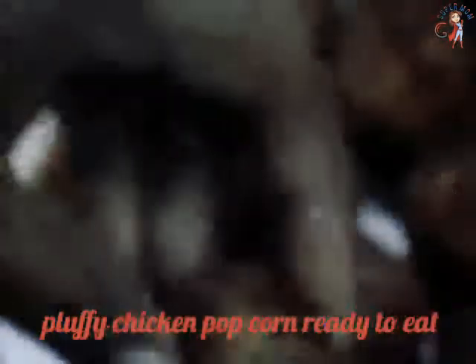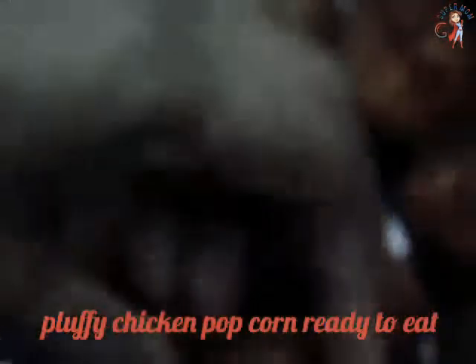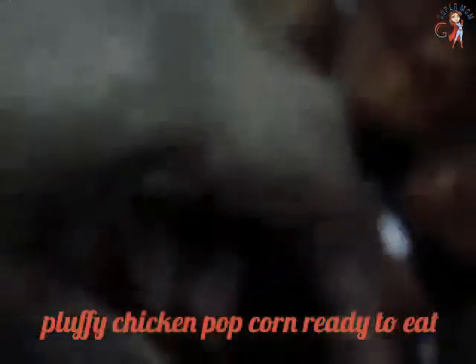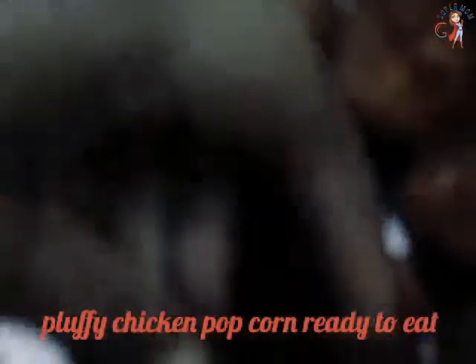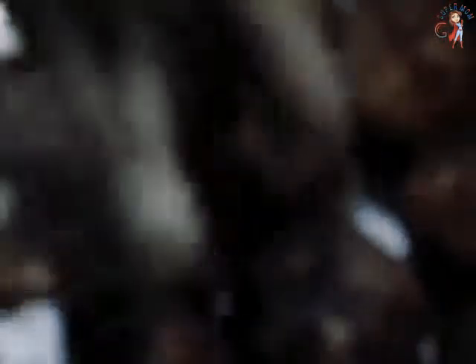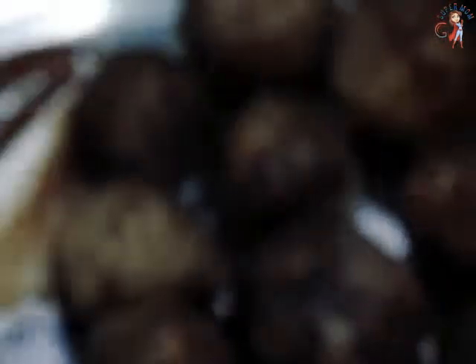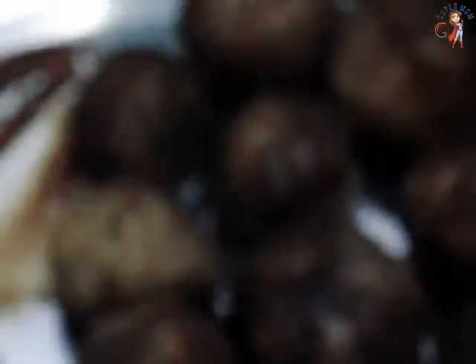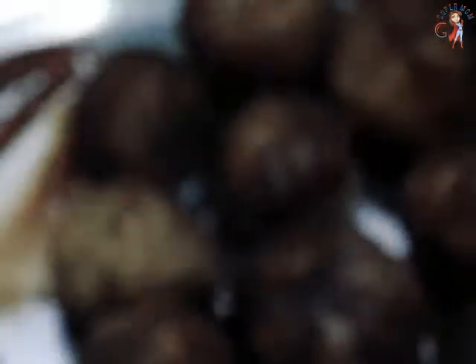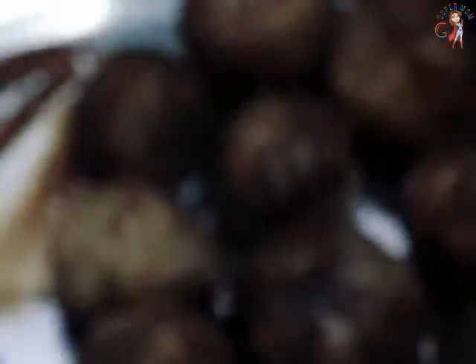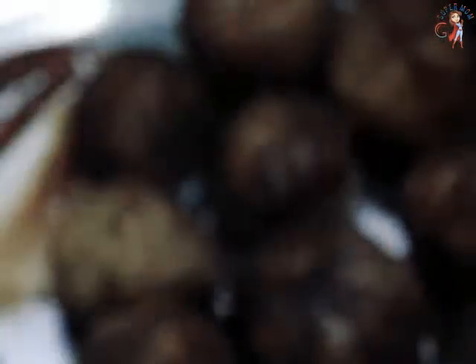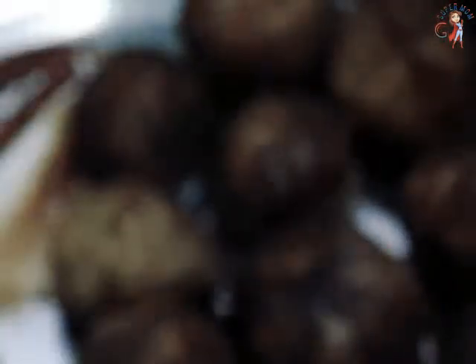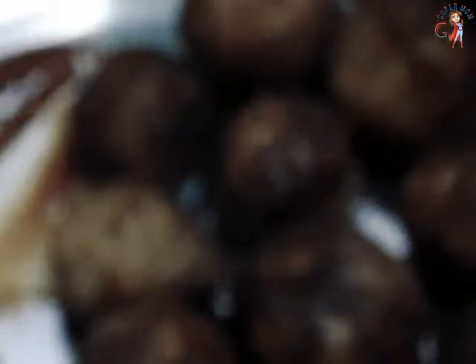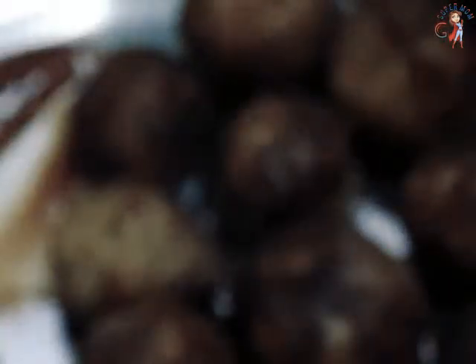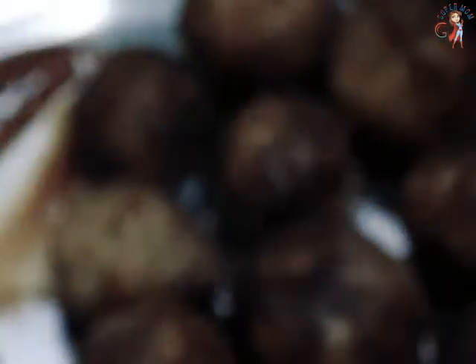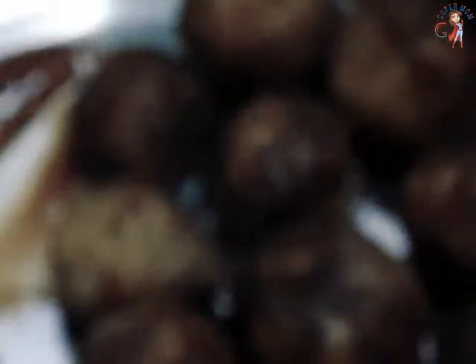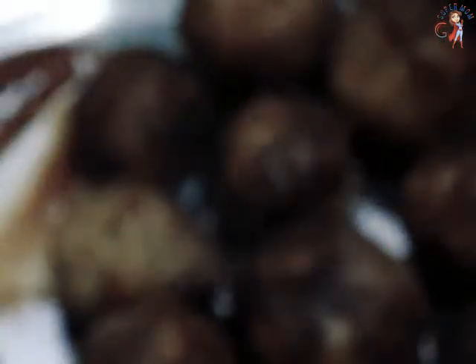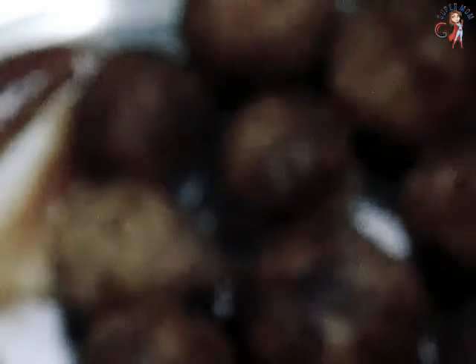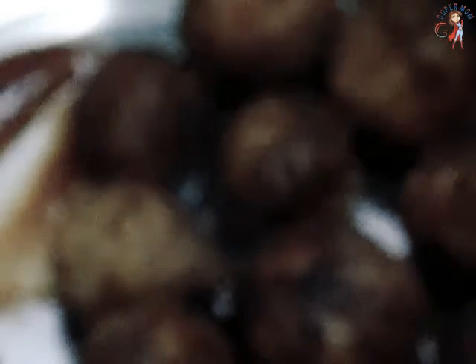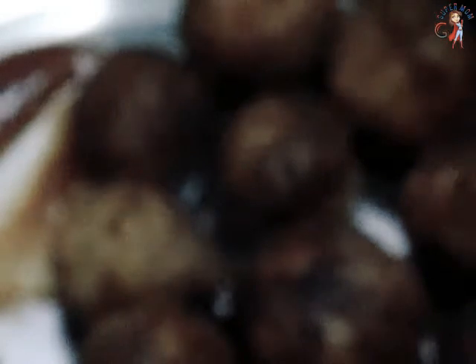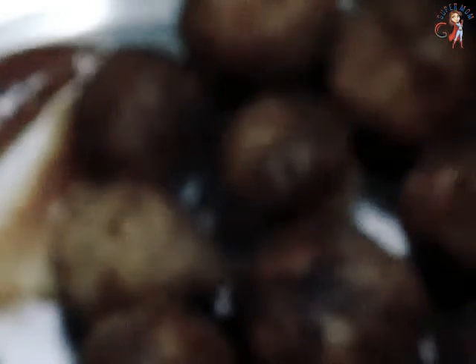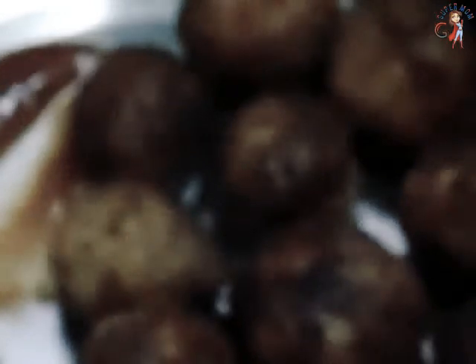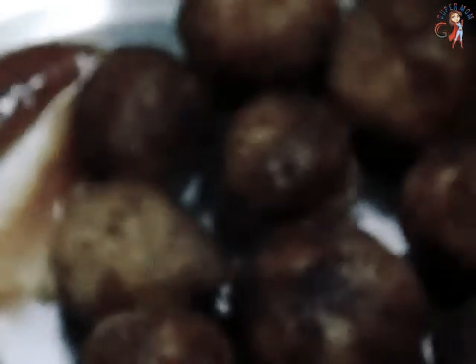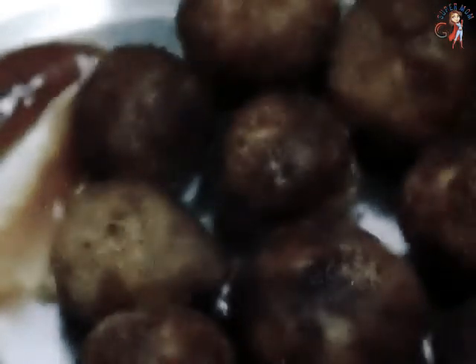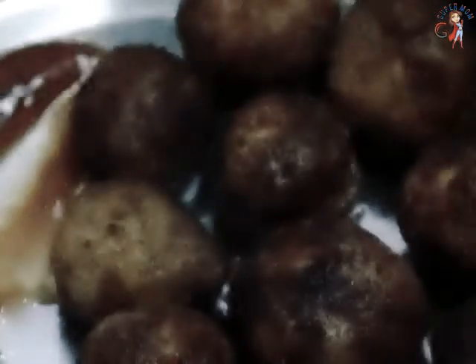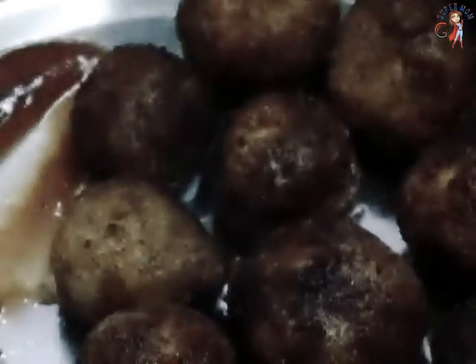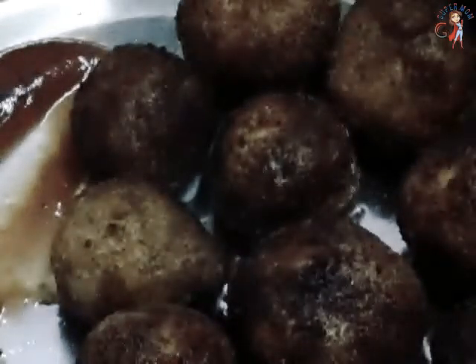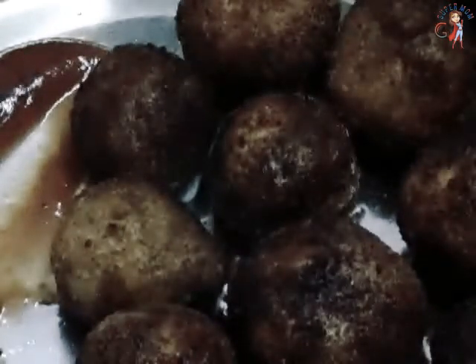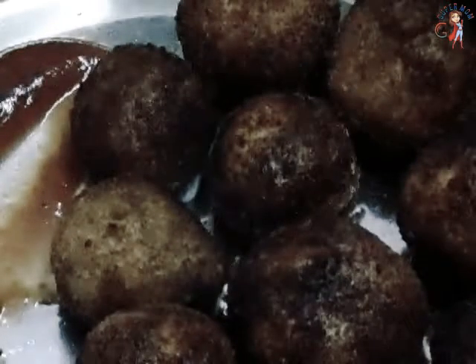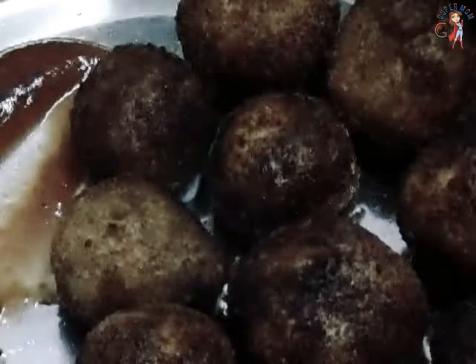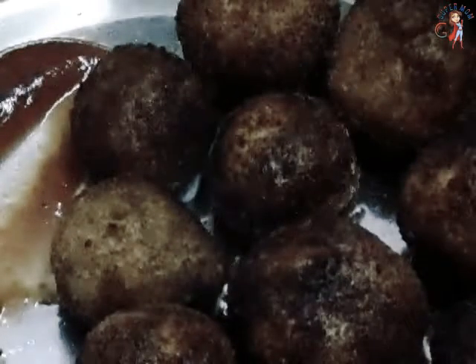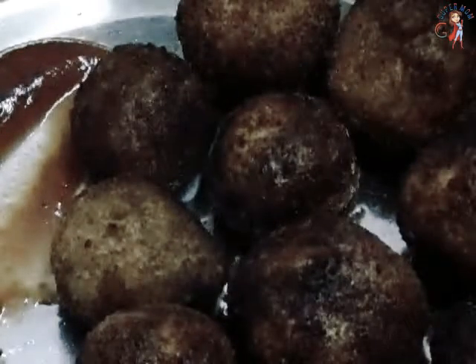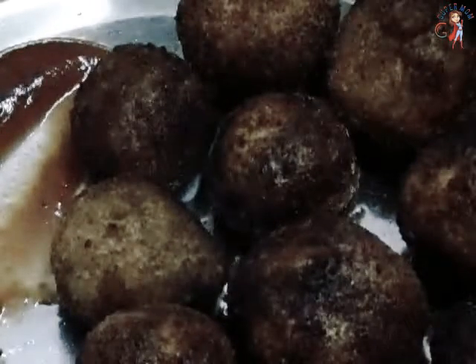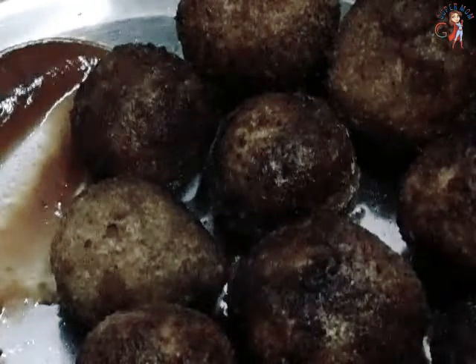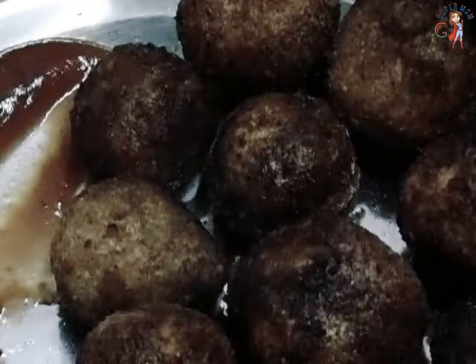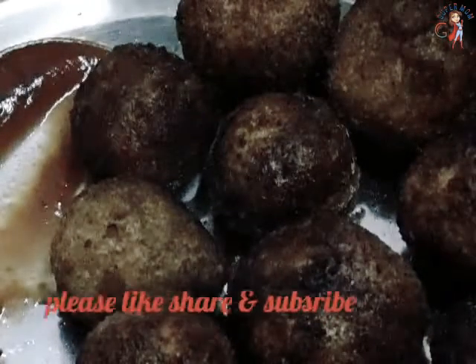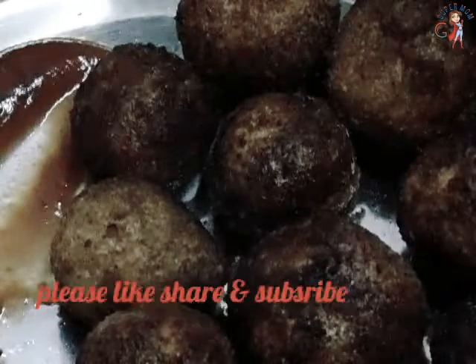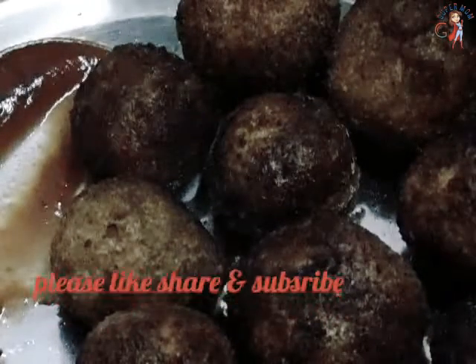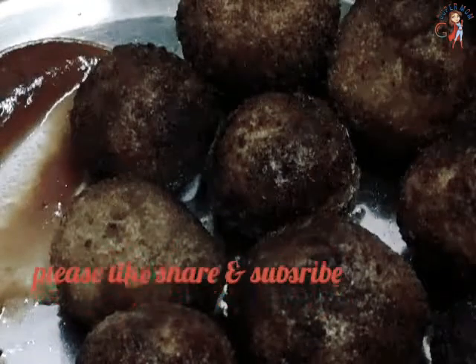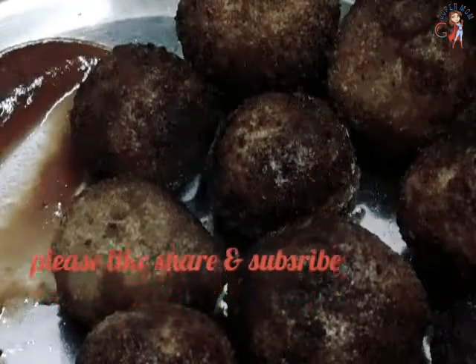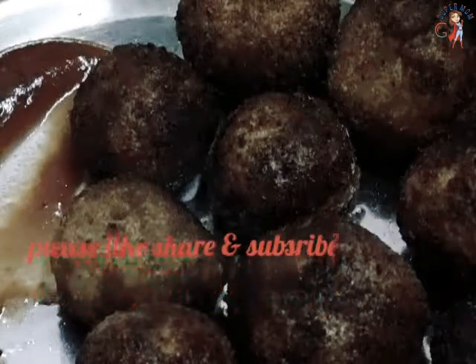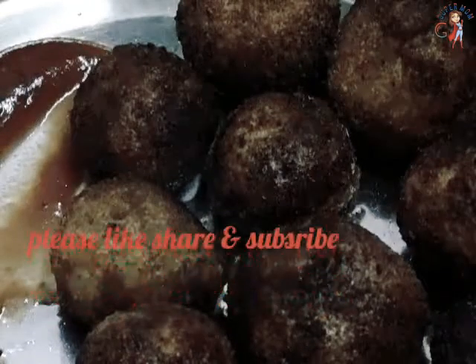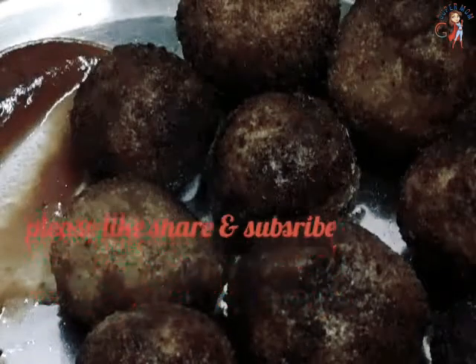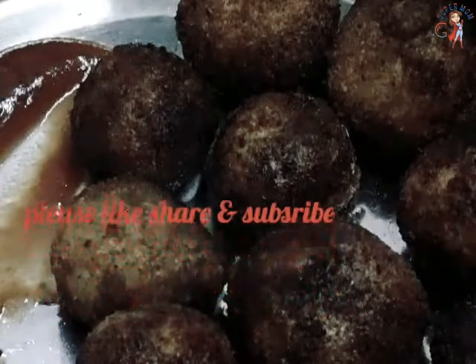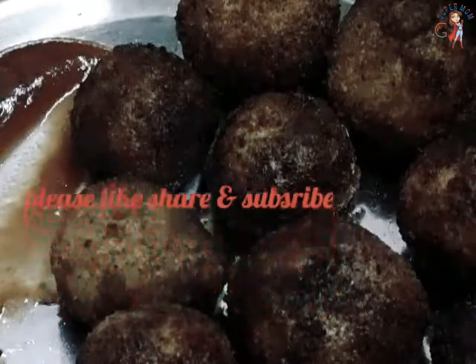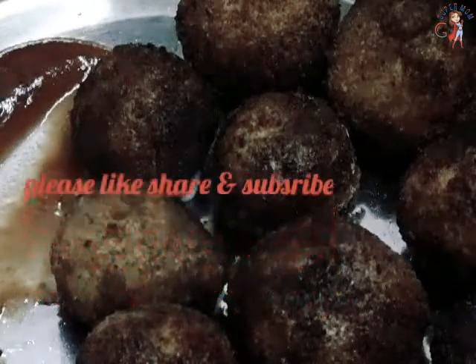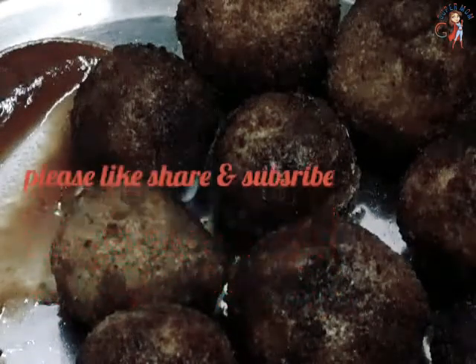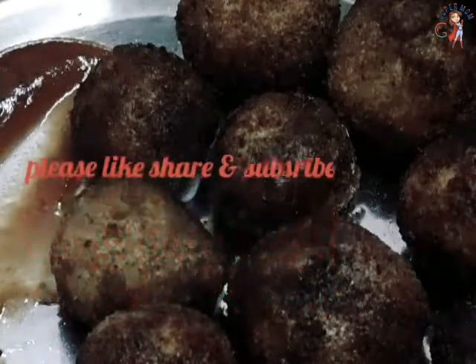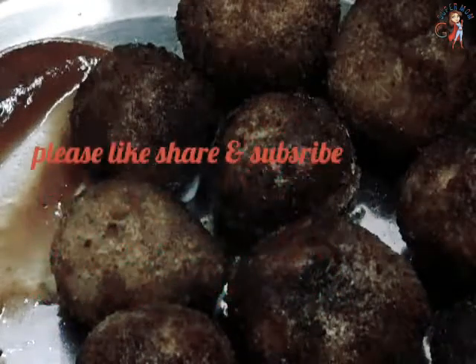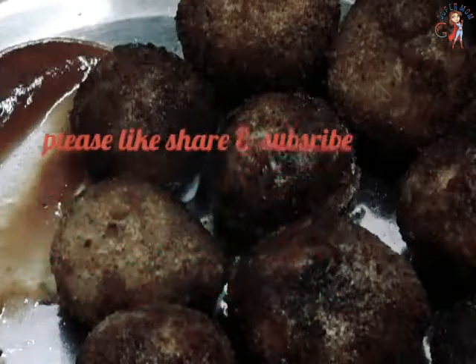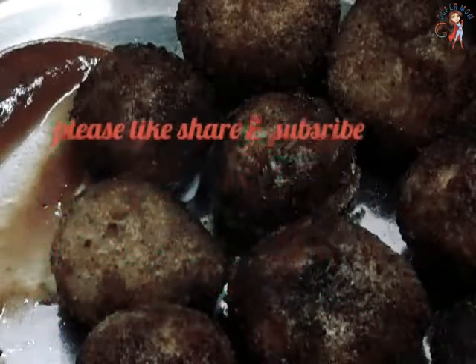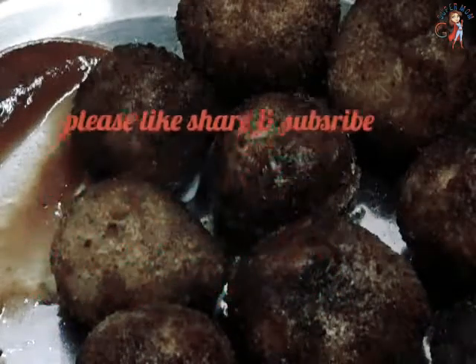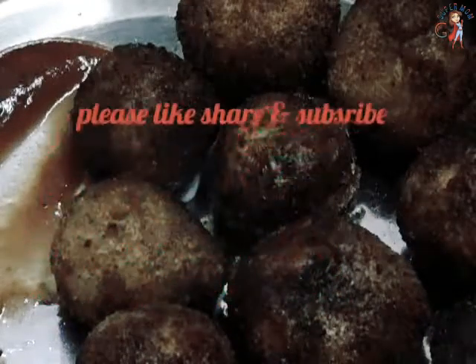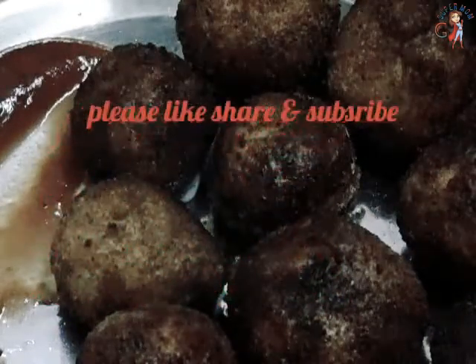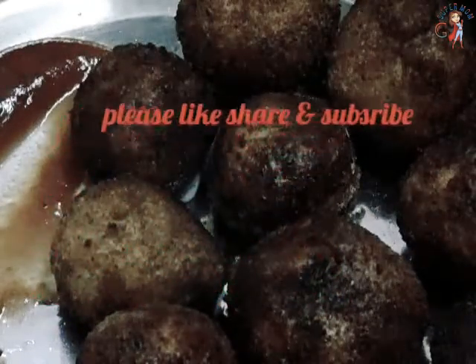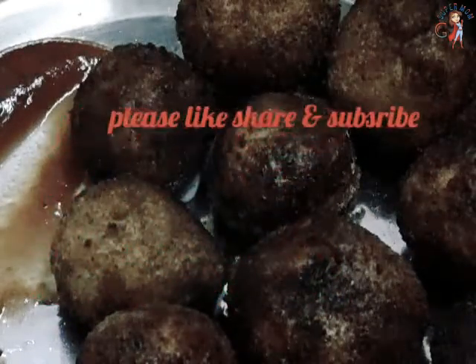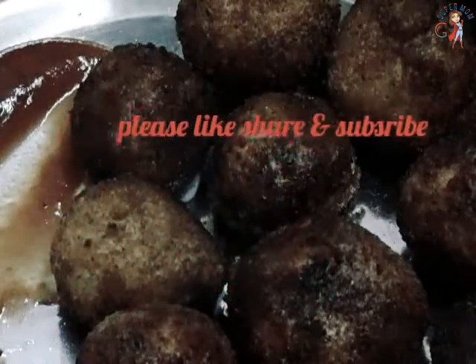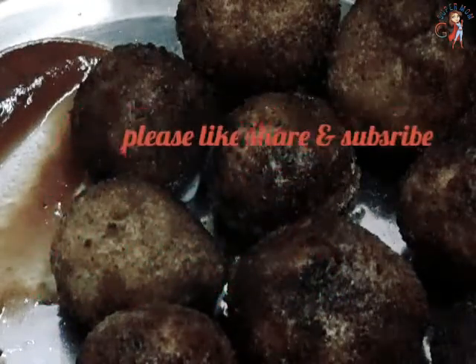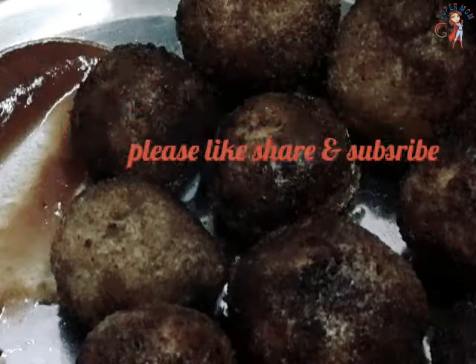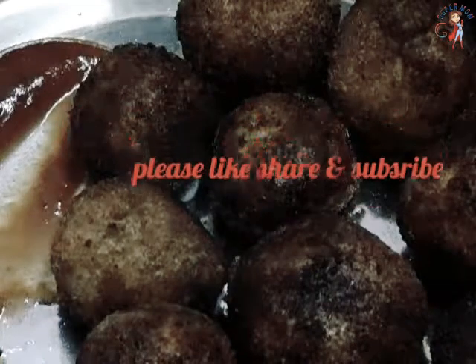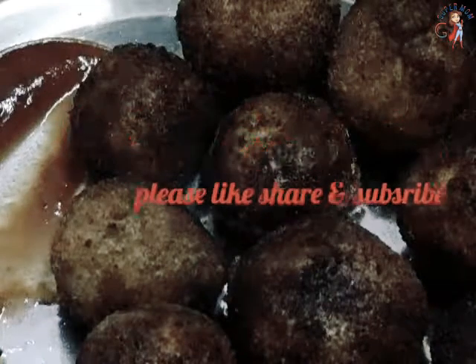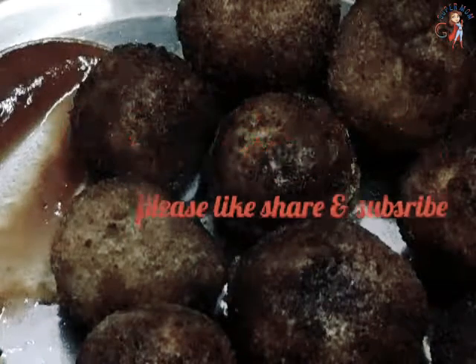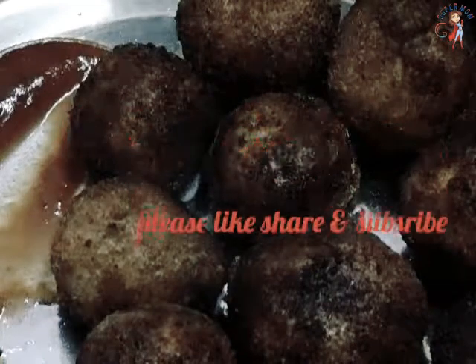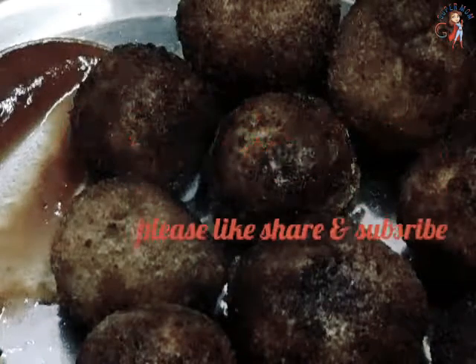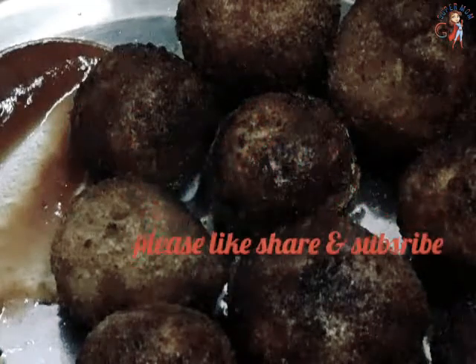If you want to make this popcorn, you can make it very super. Subscribe, like, share and support. Thank you.